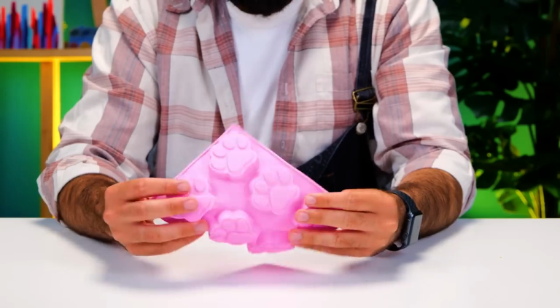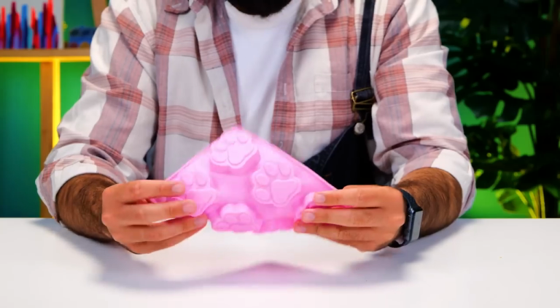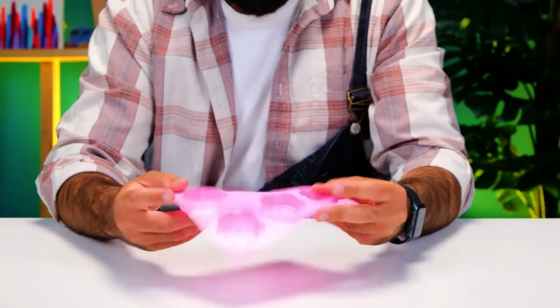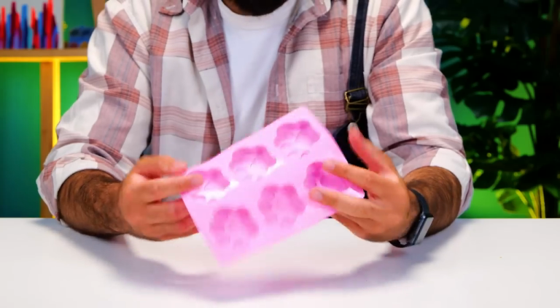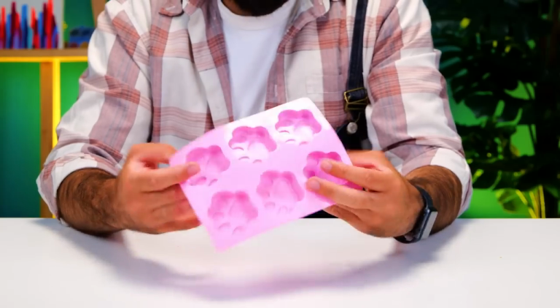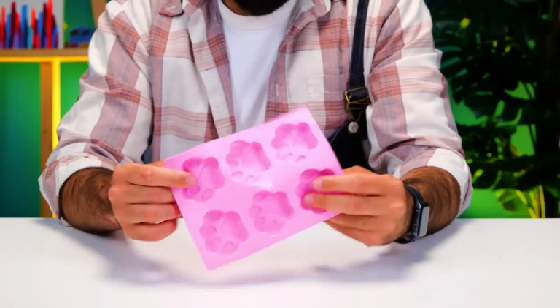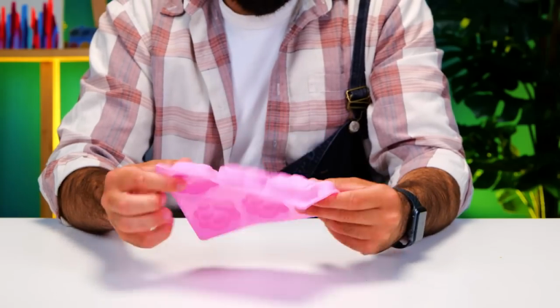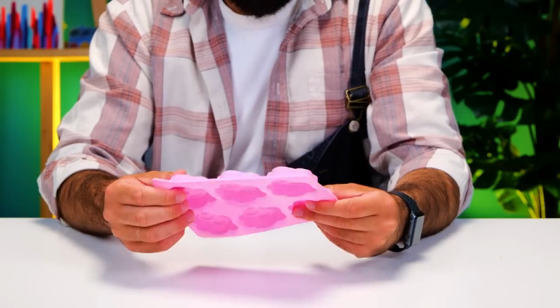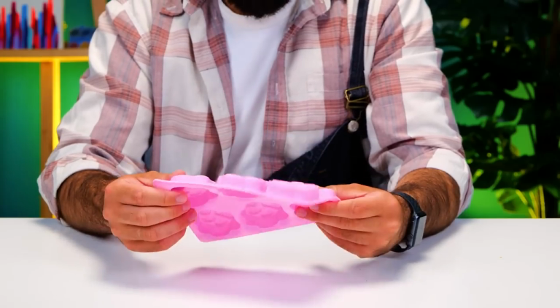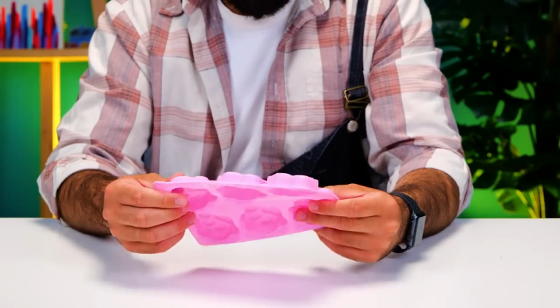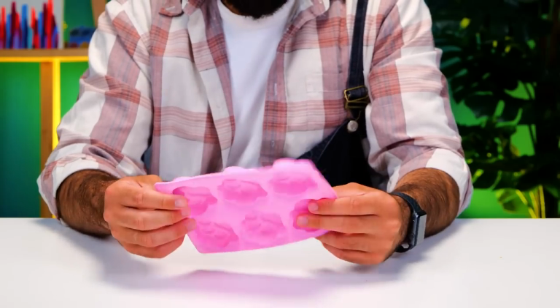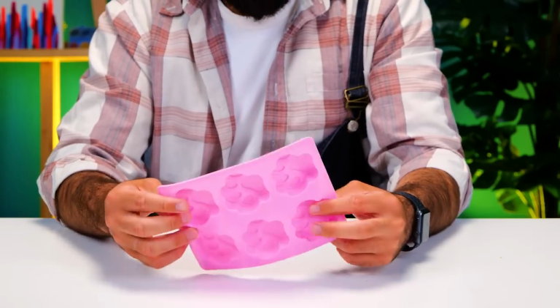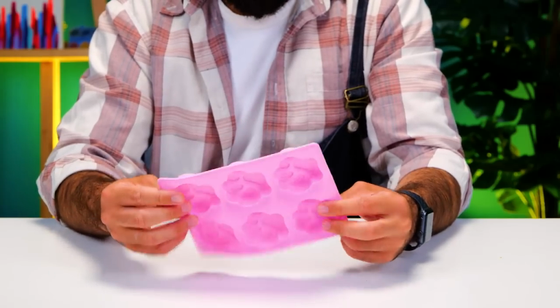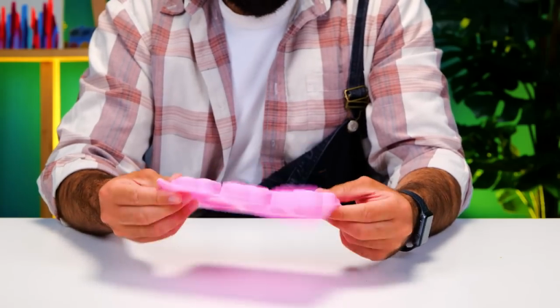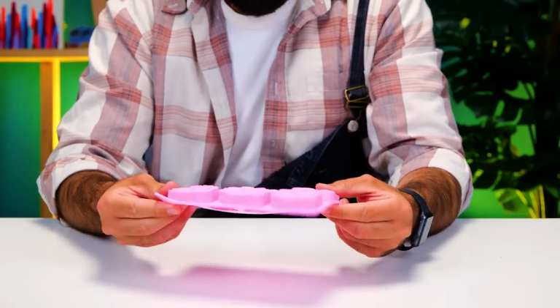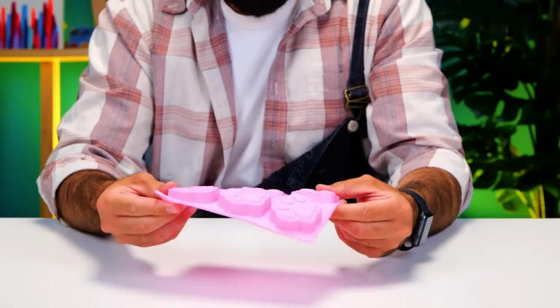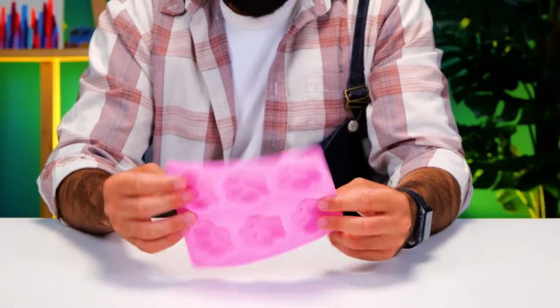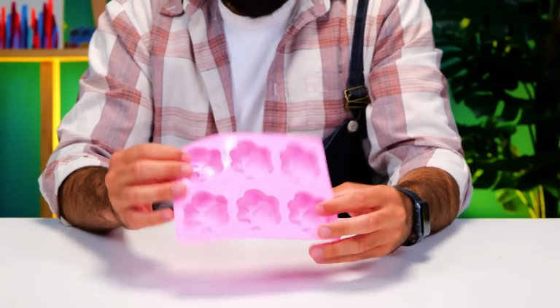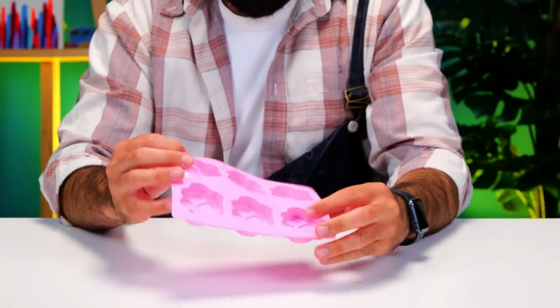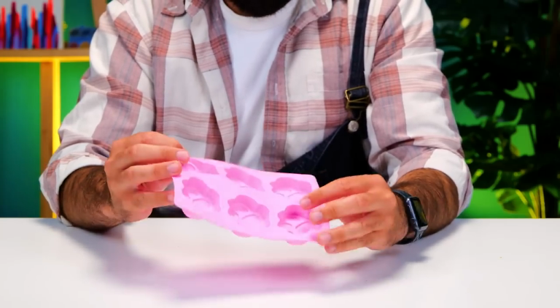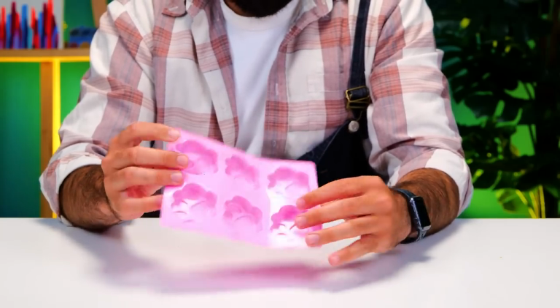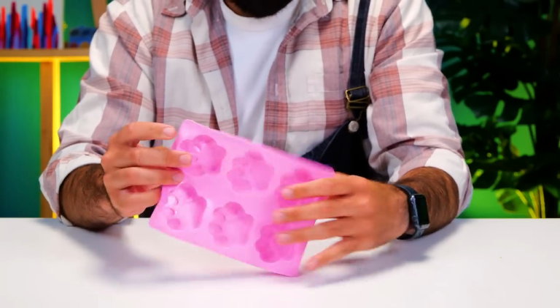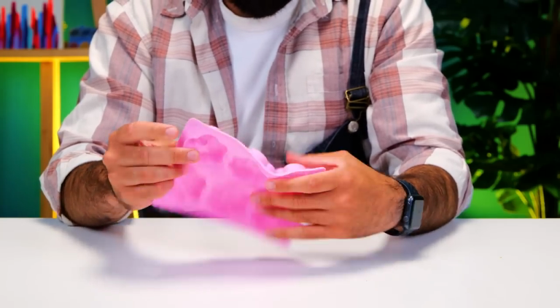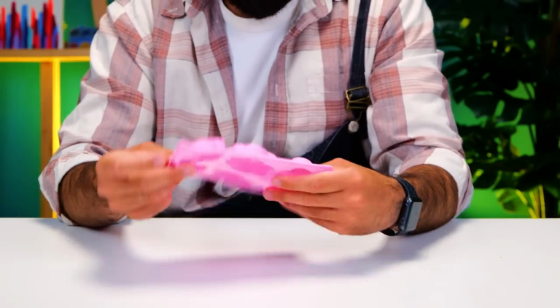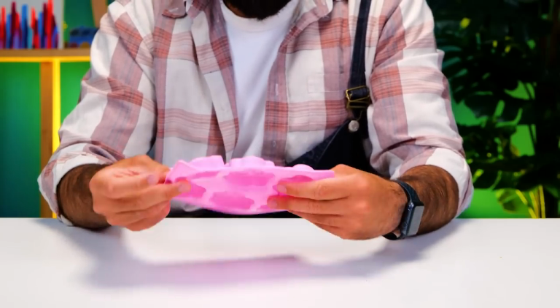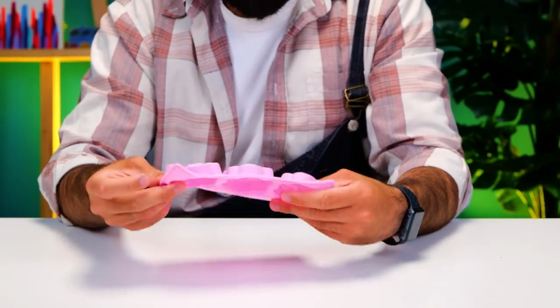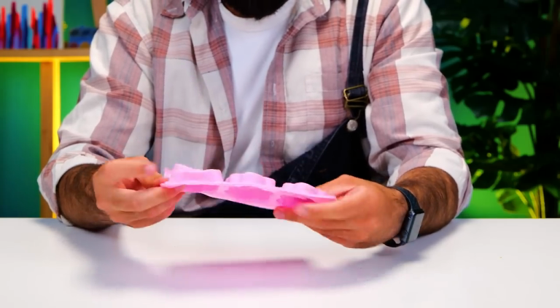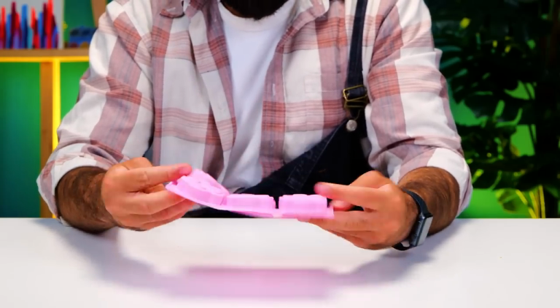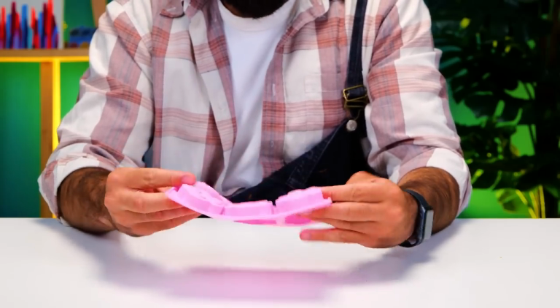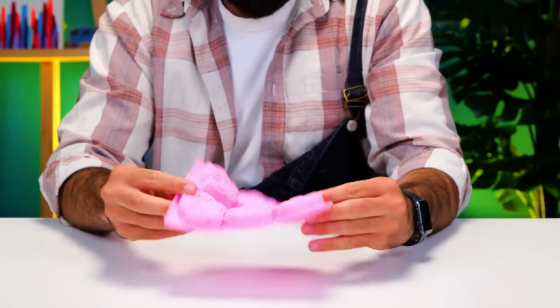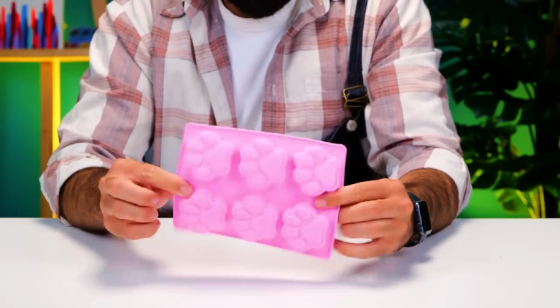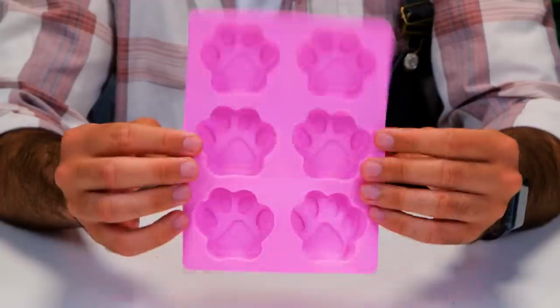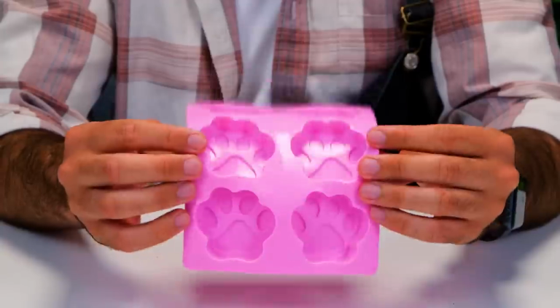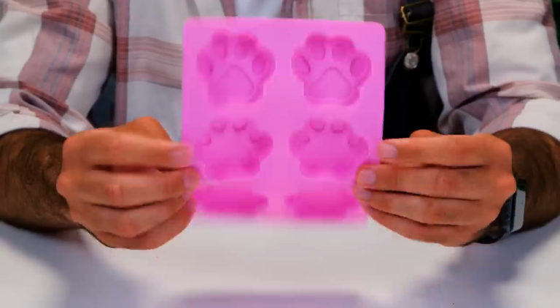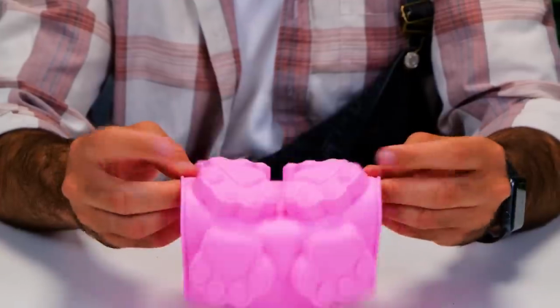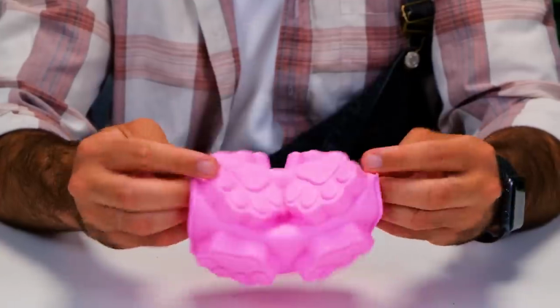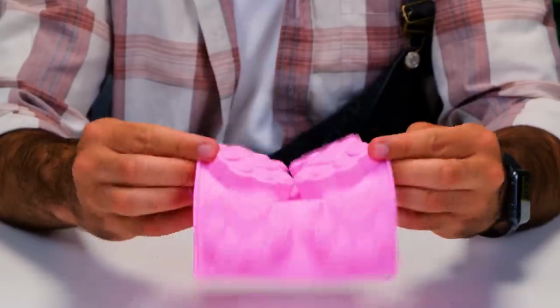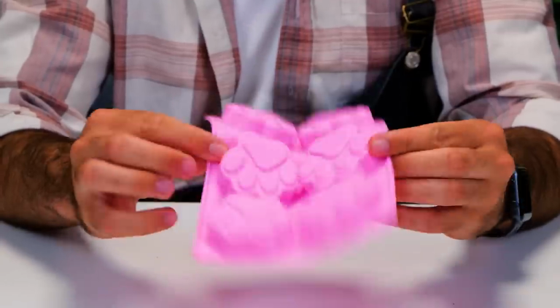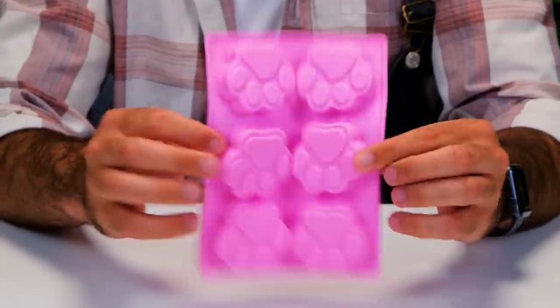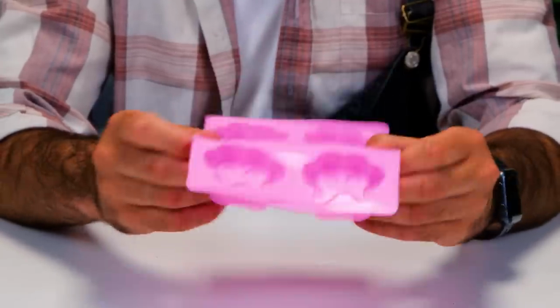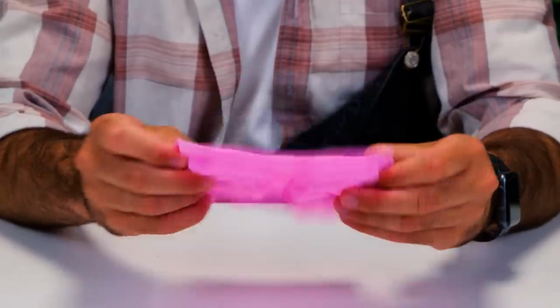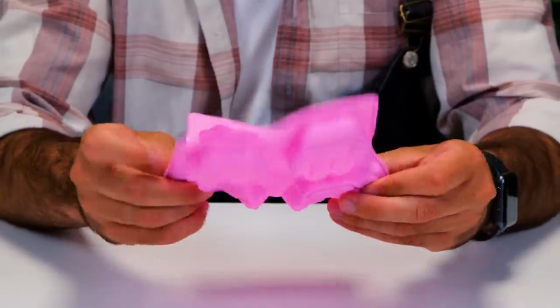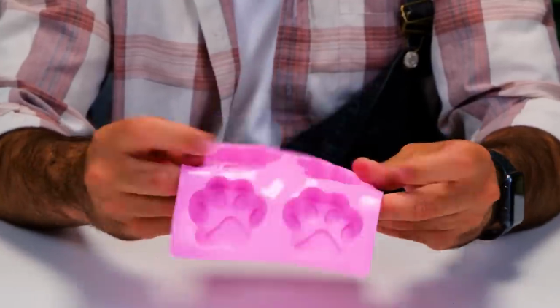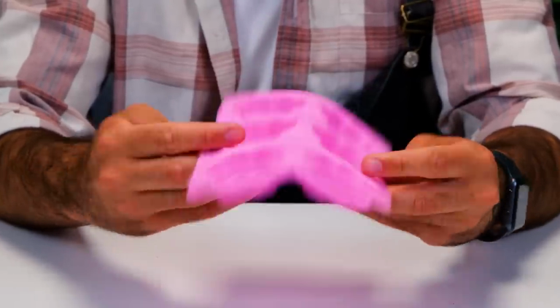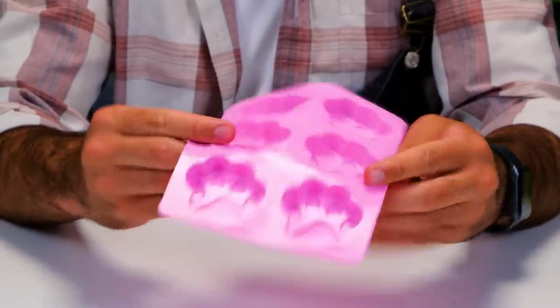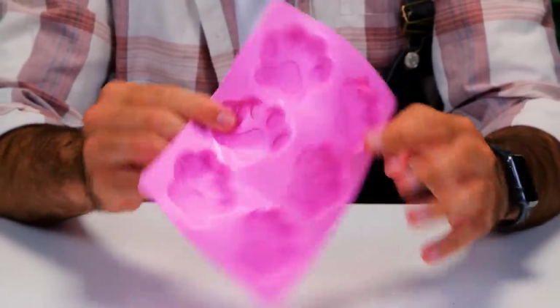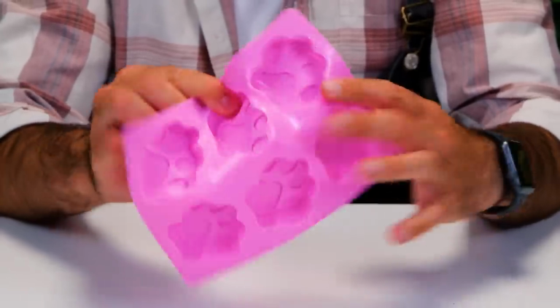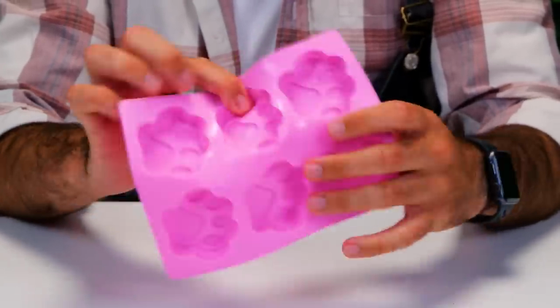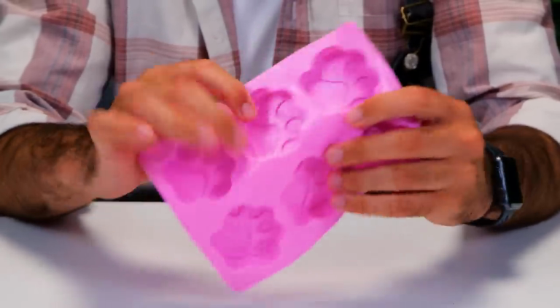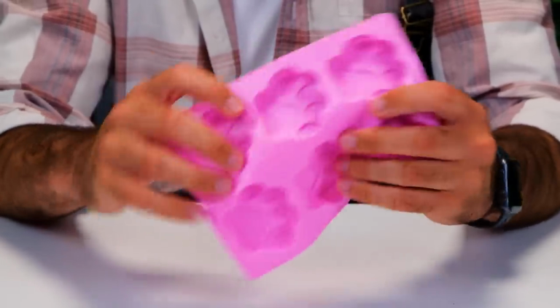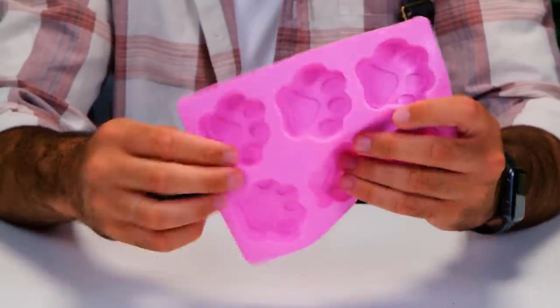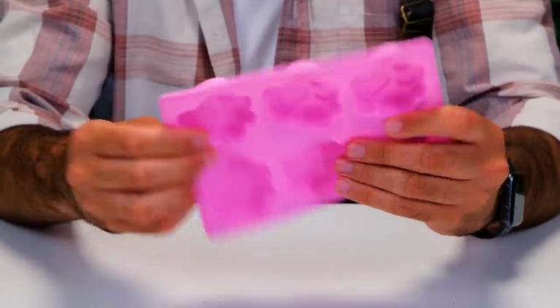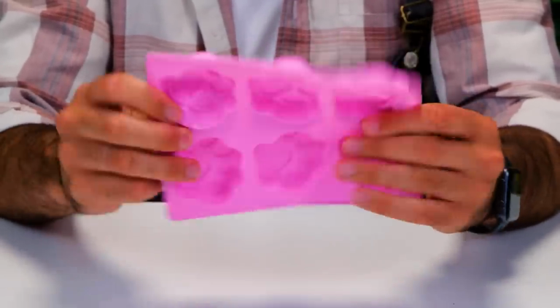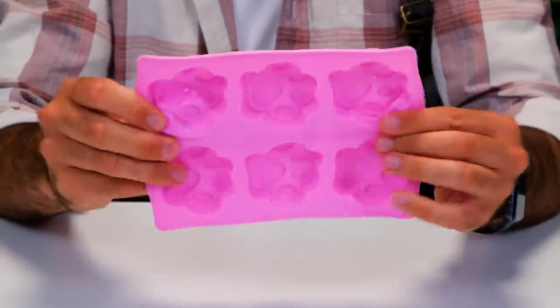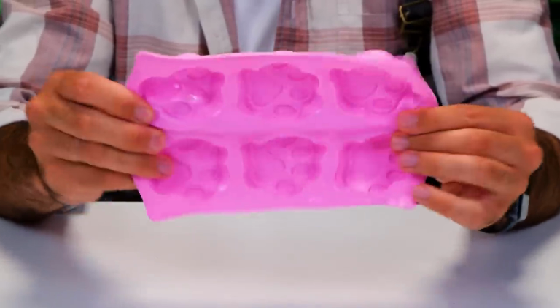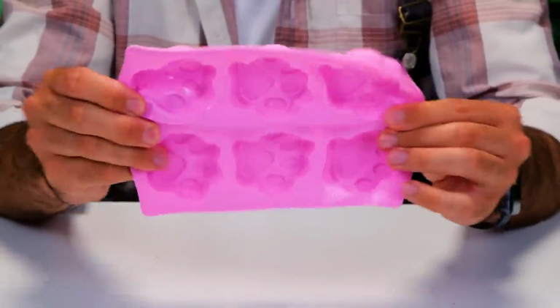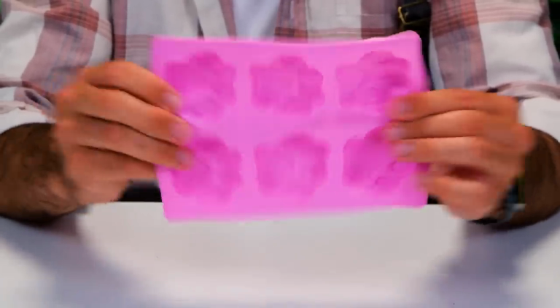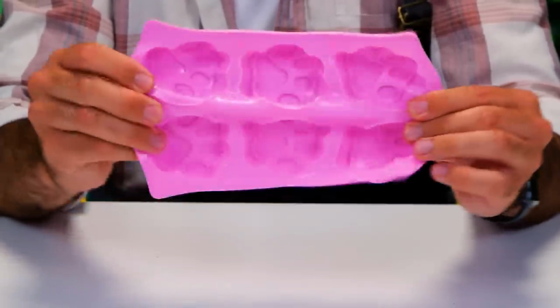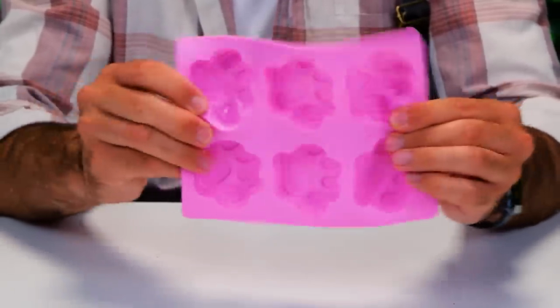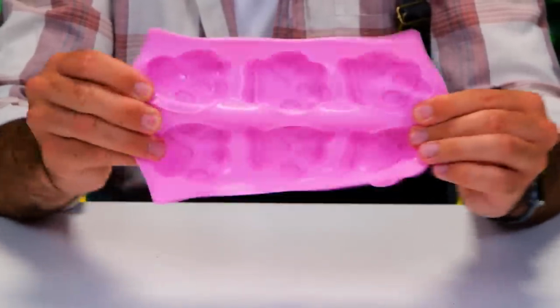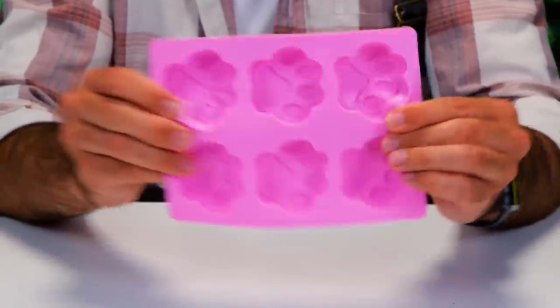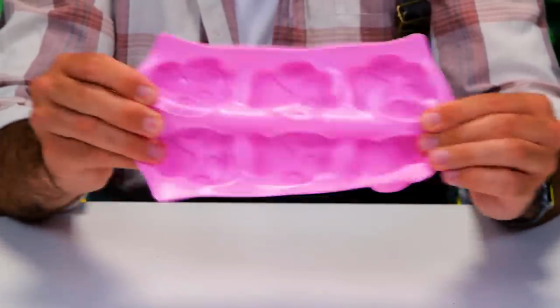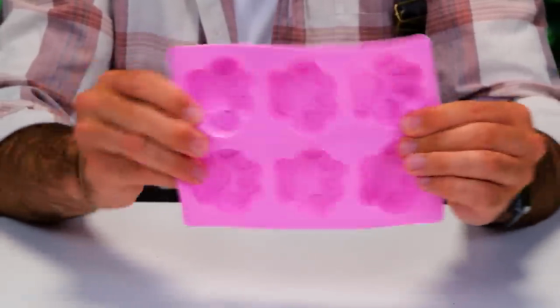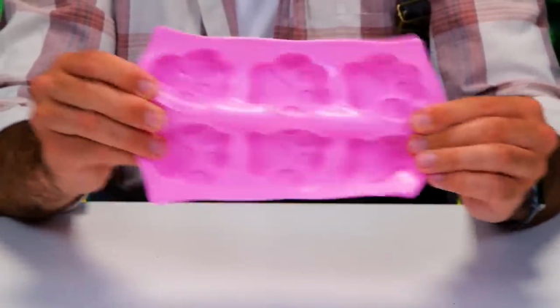Well, you got me! Look what I found! A paw-shaped ice cream mold! How about tasty popsicles?